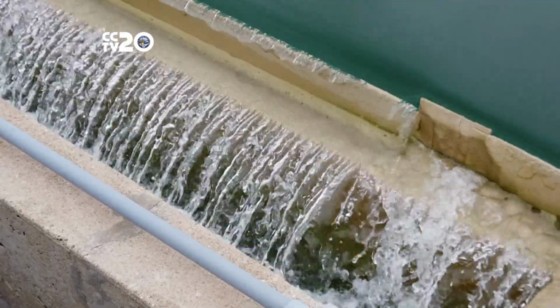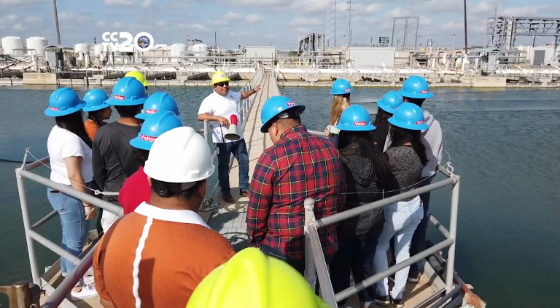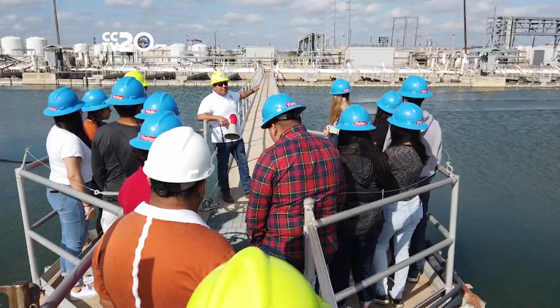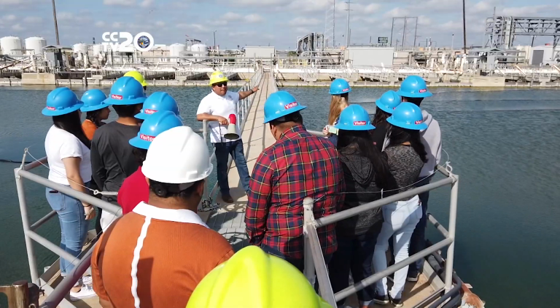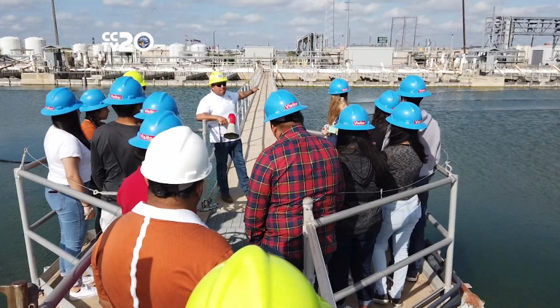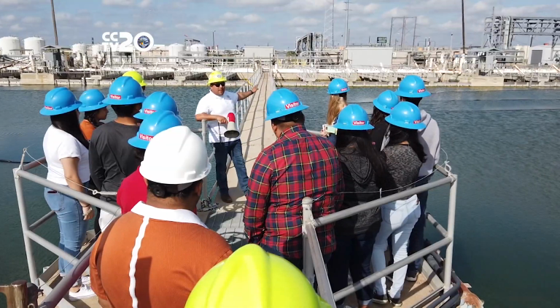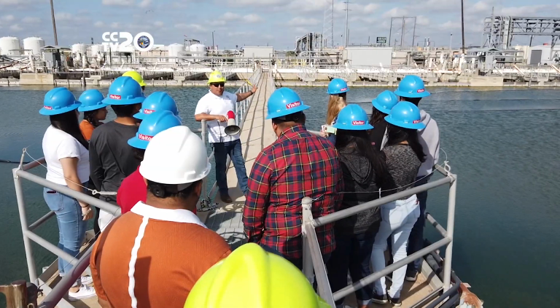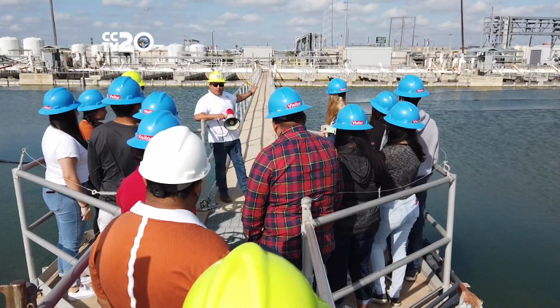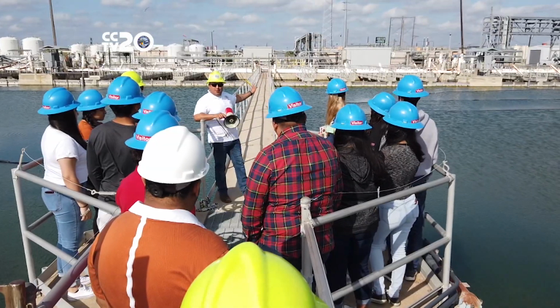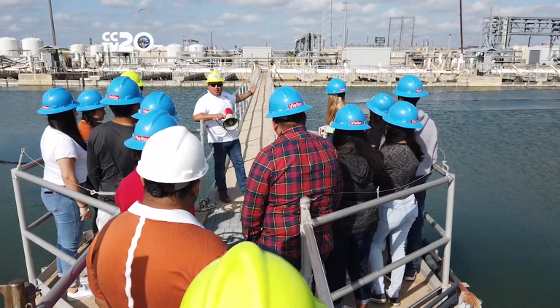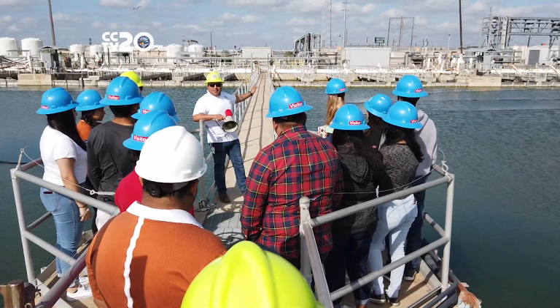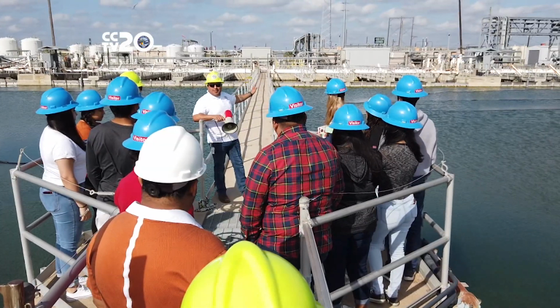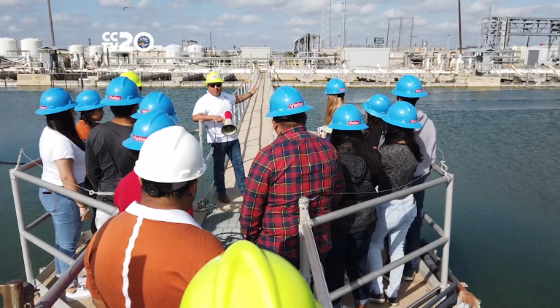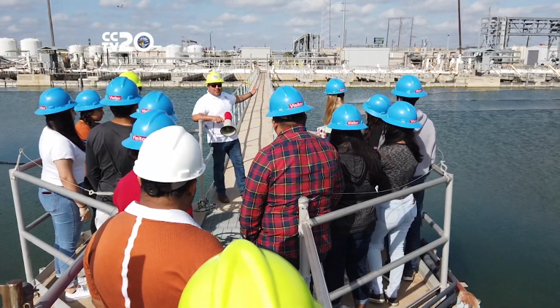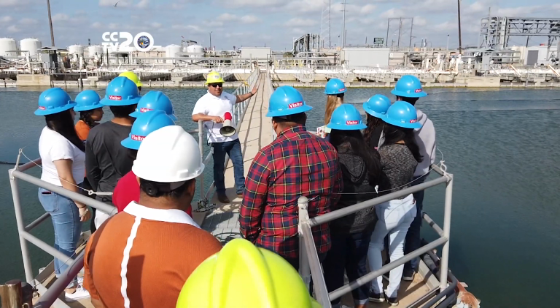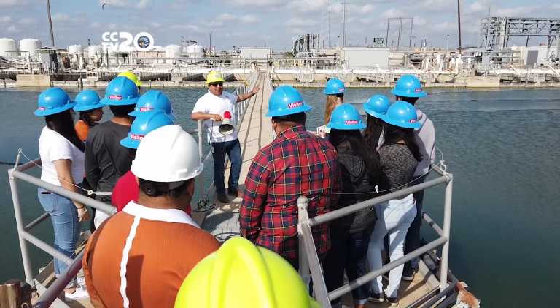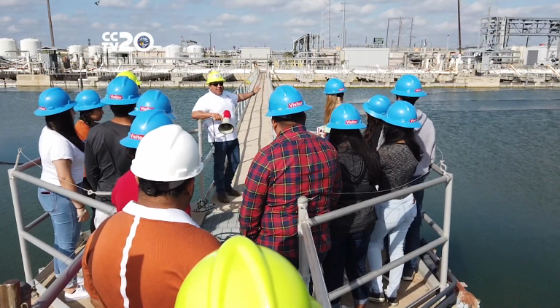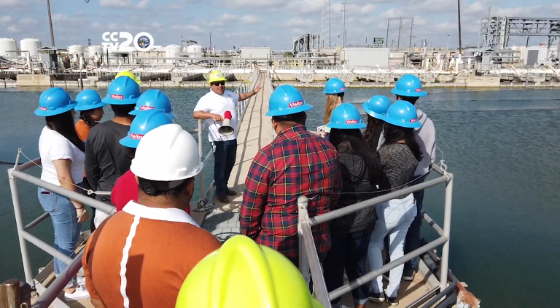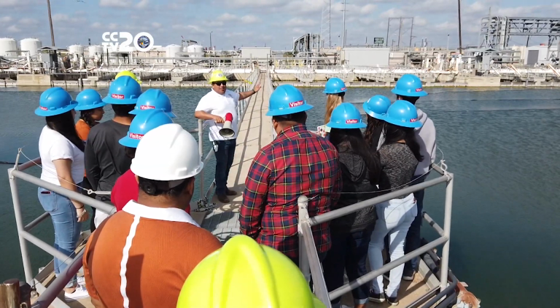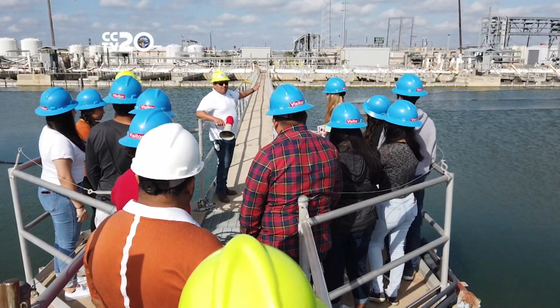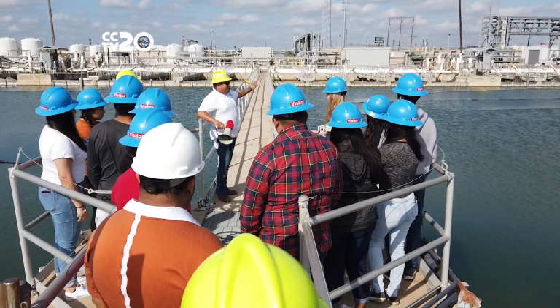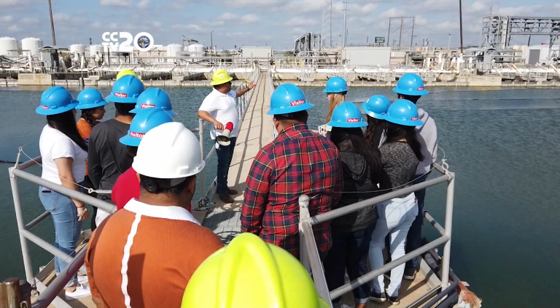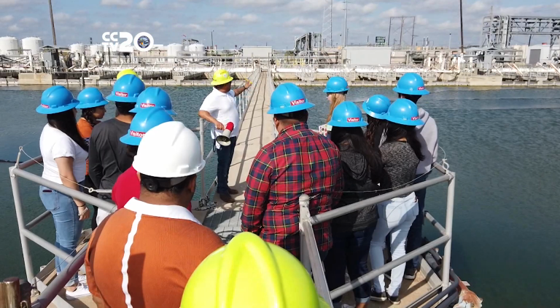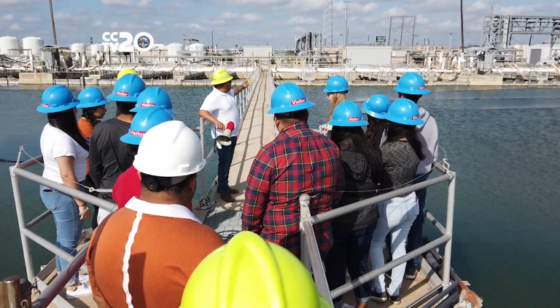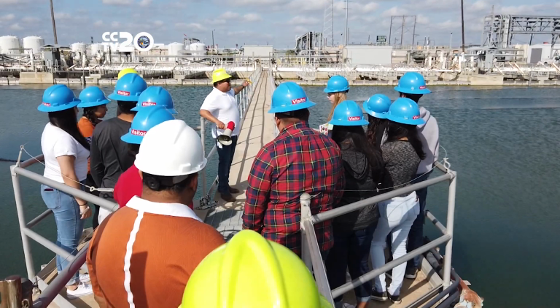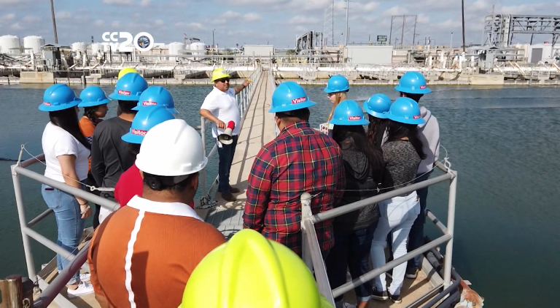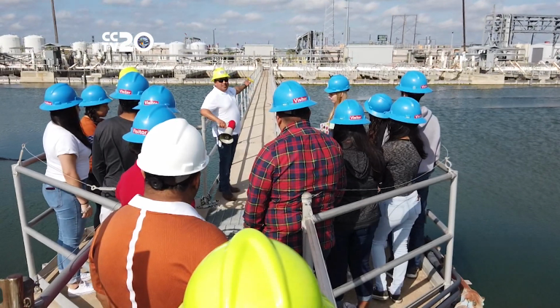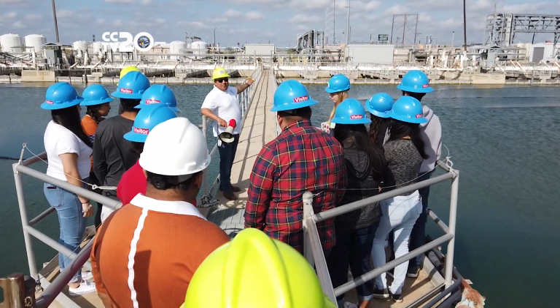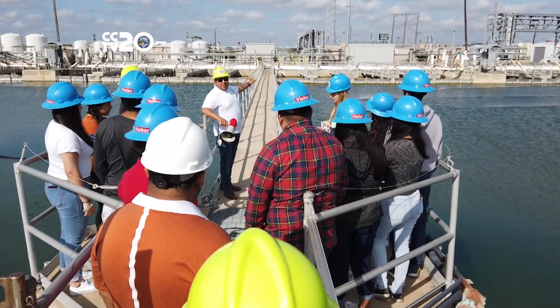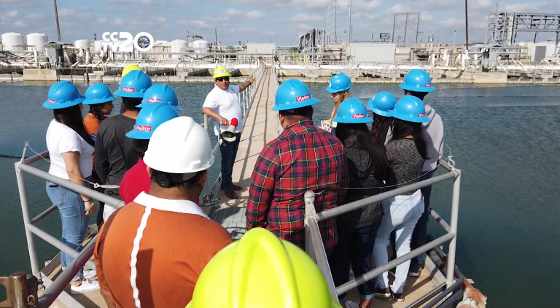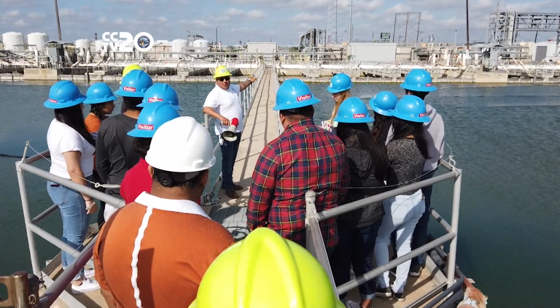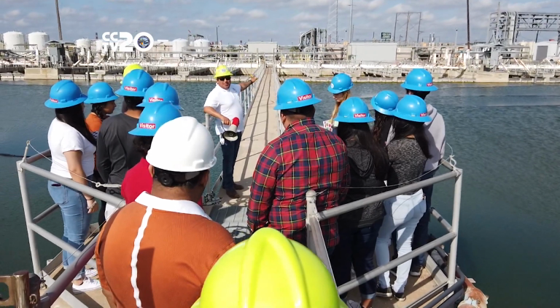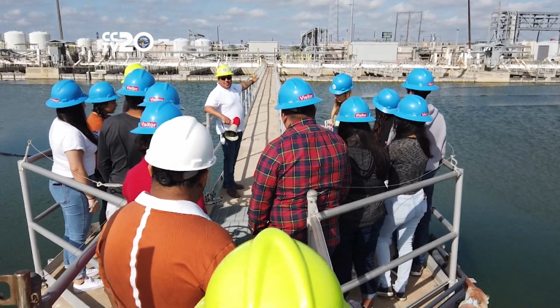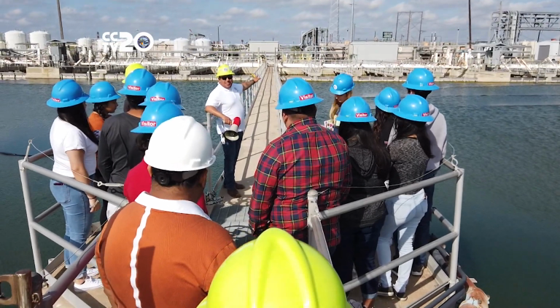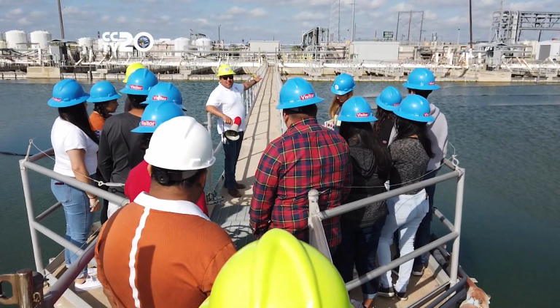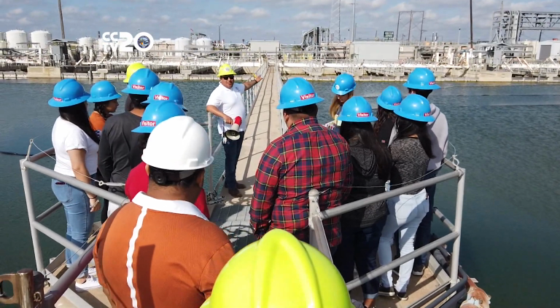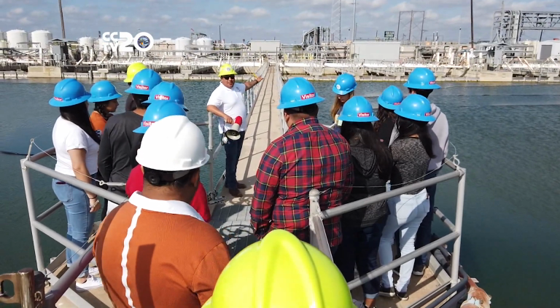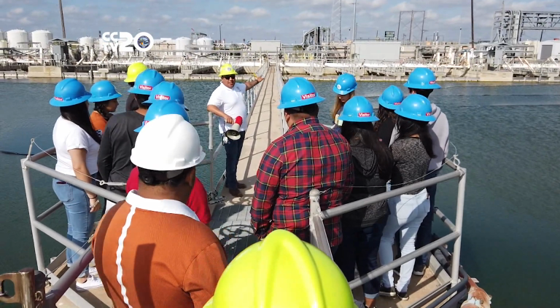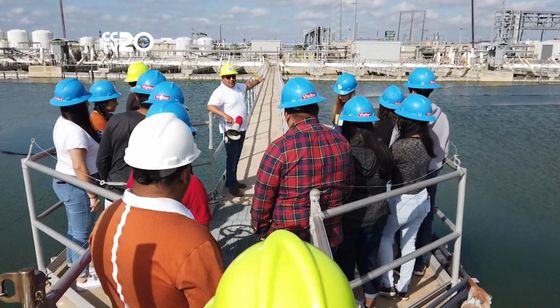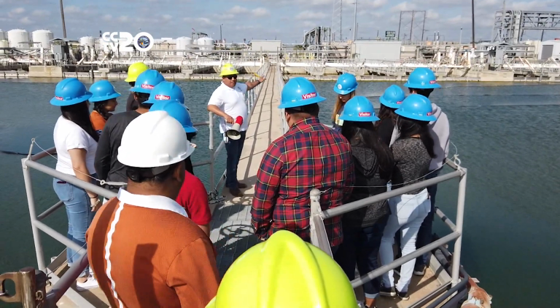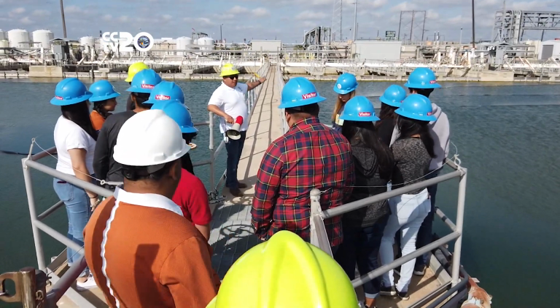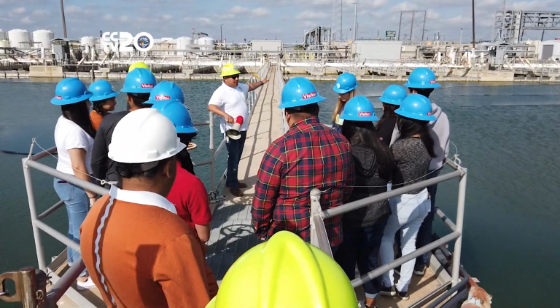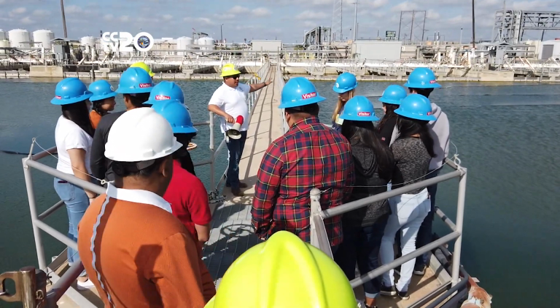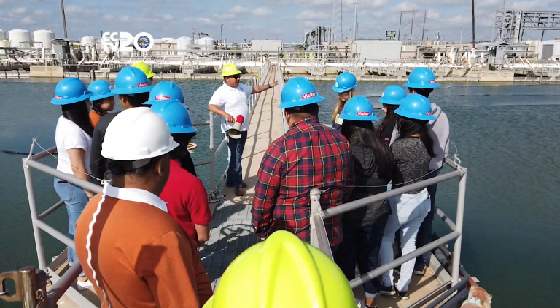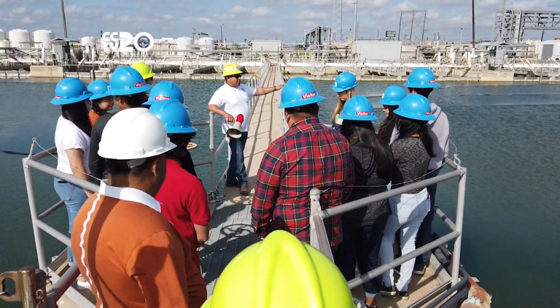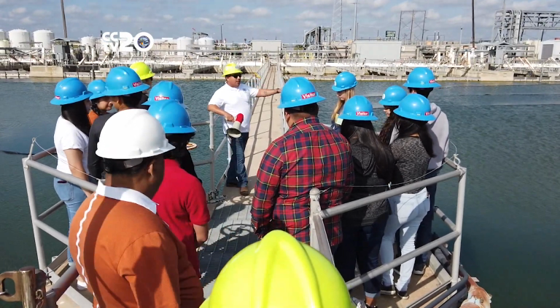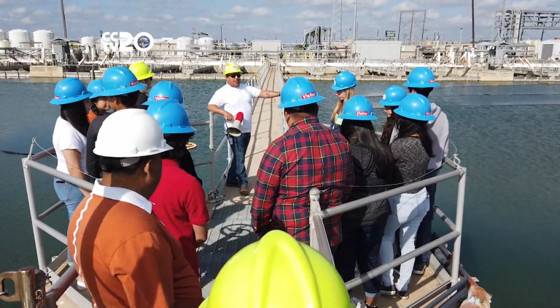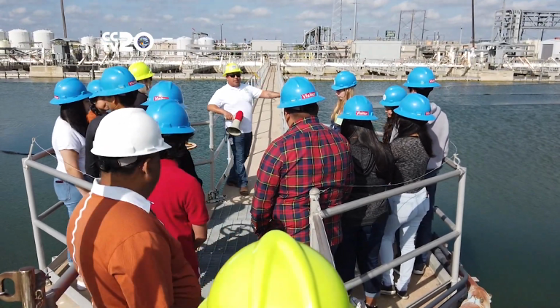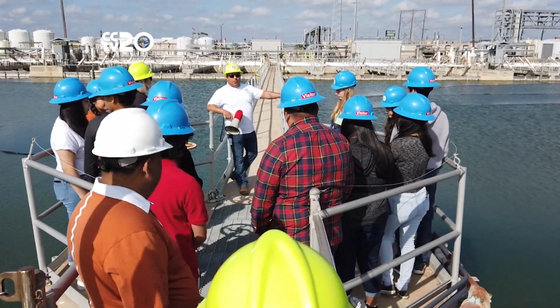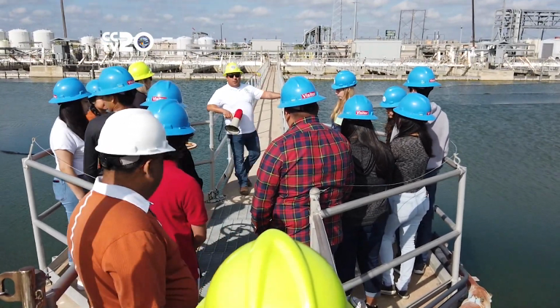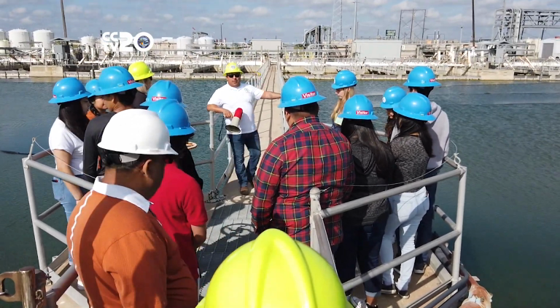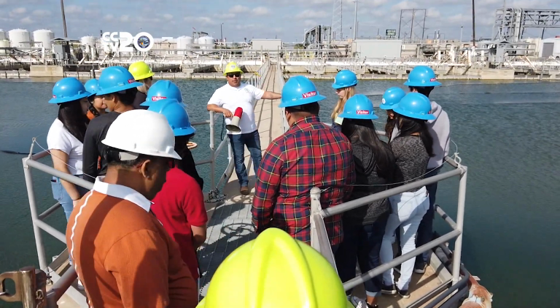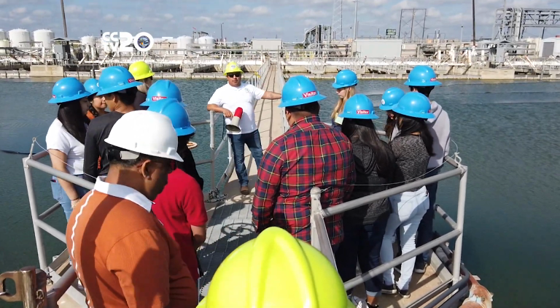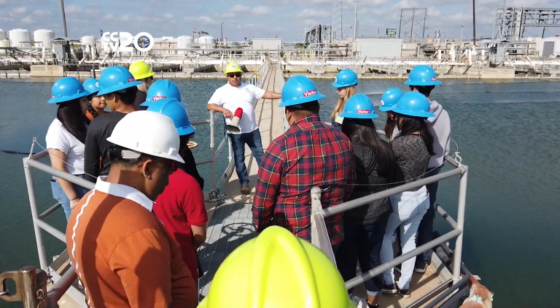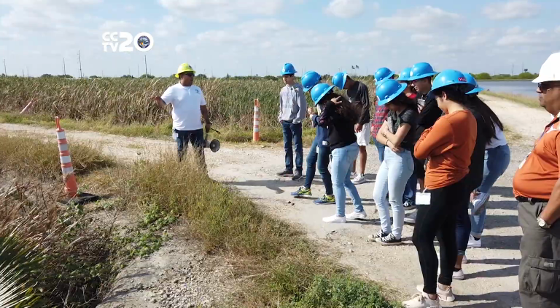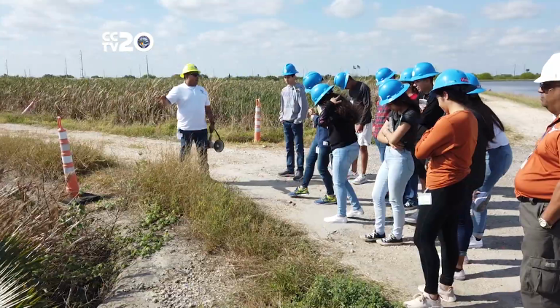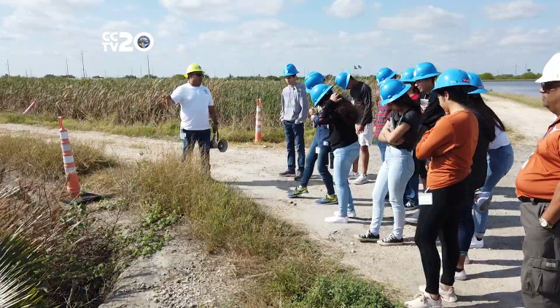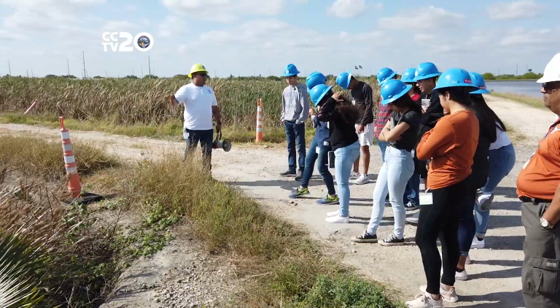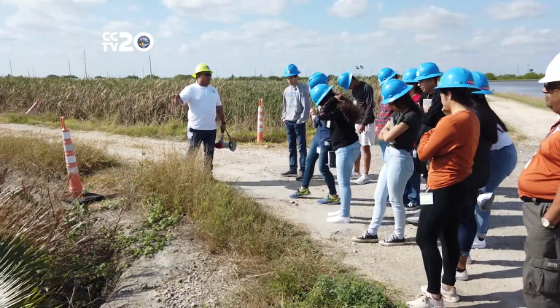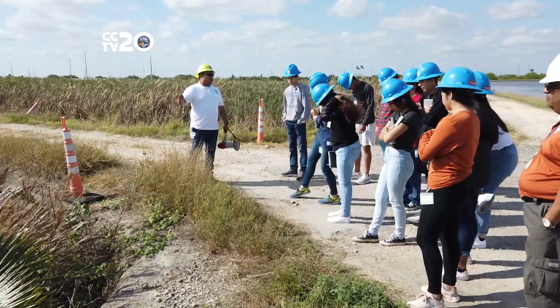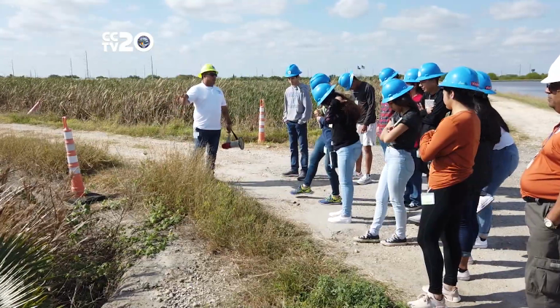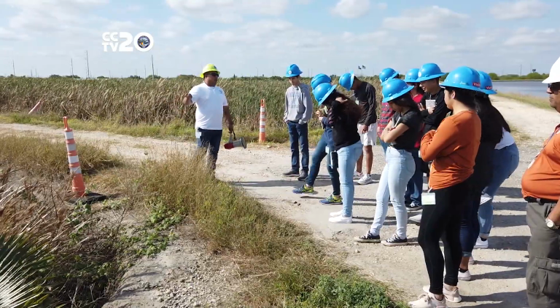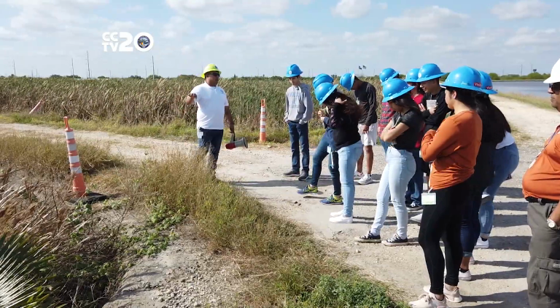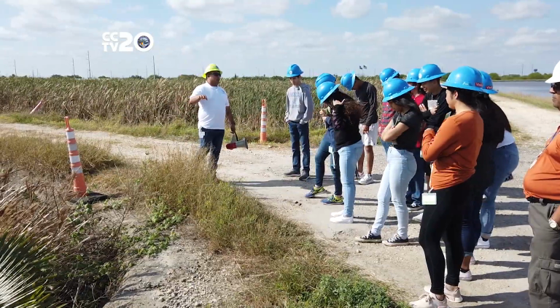So if you want to learn just how the plant treats enough water to fill 106 Olympic-sized swimming pools every day, schedule a tour.